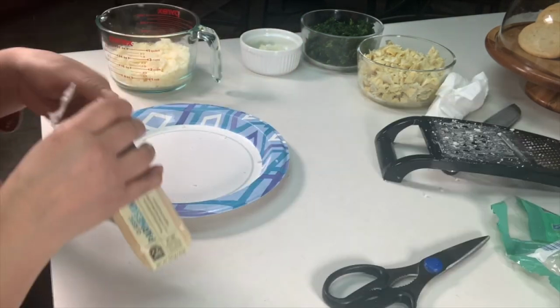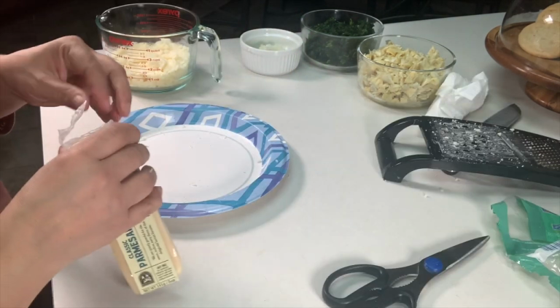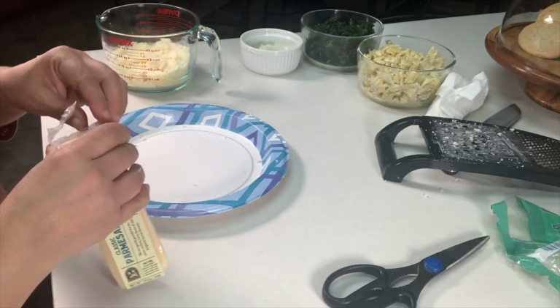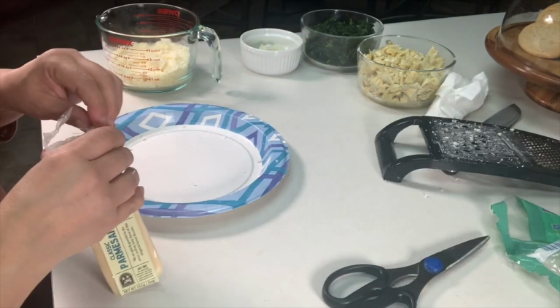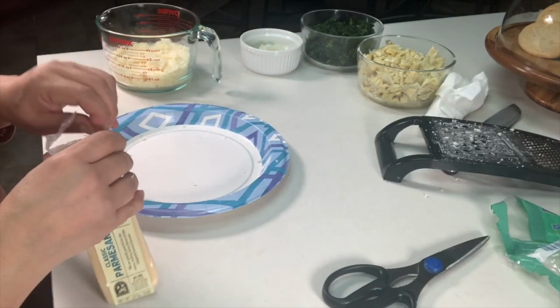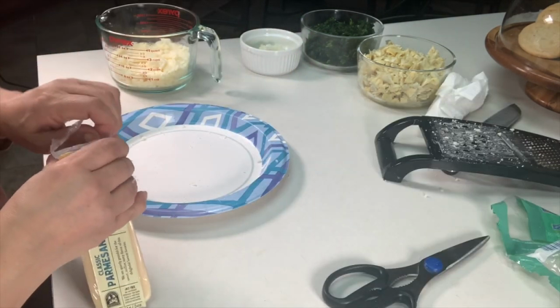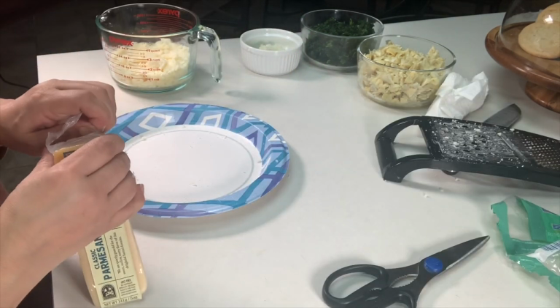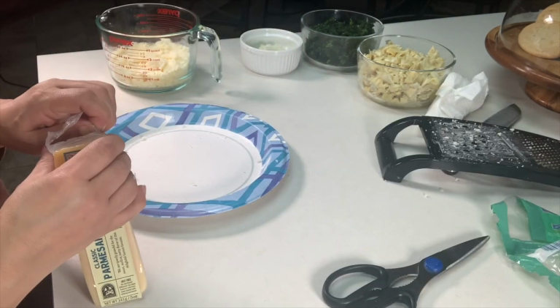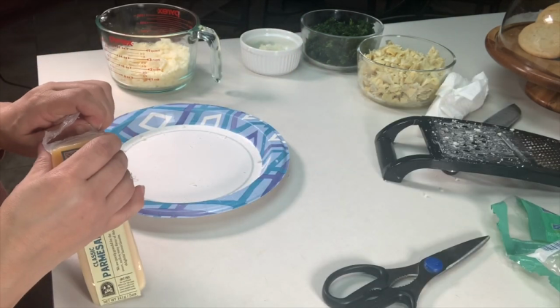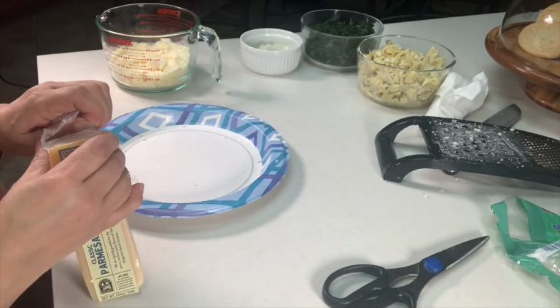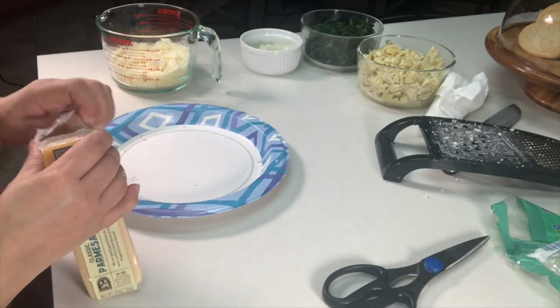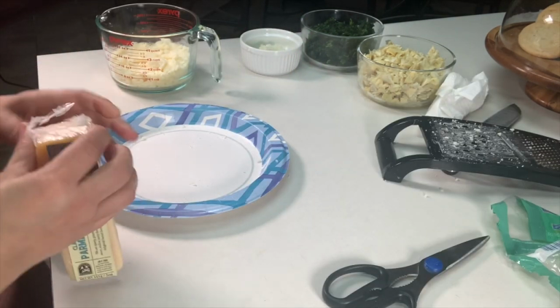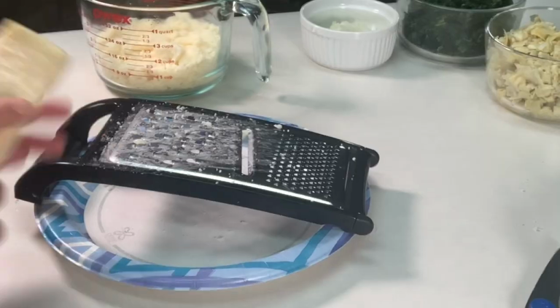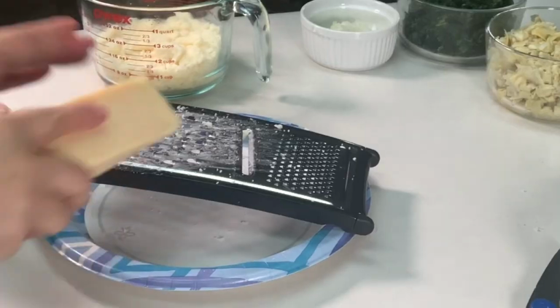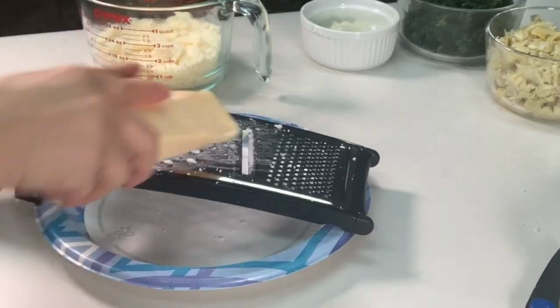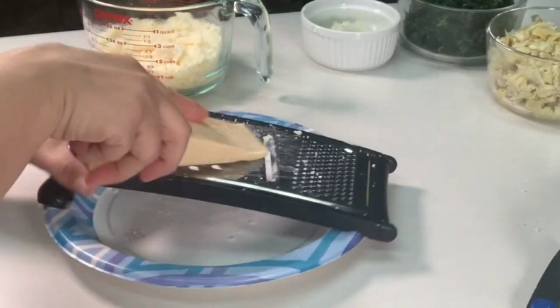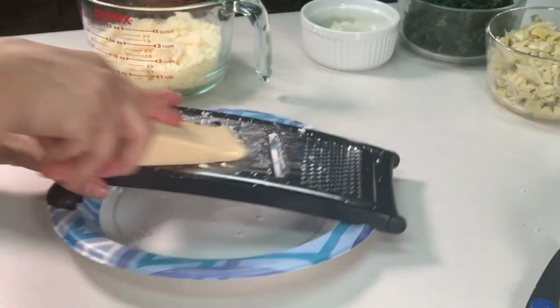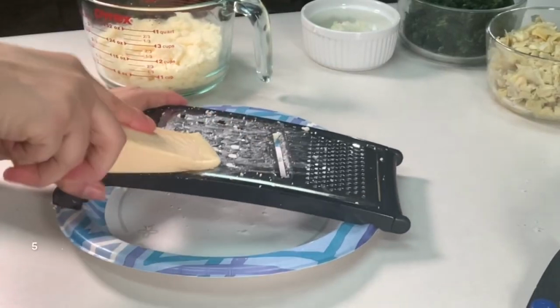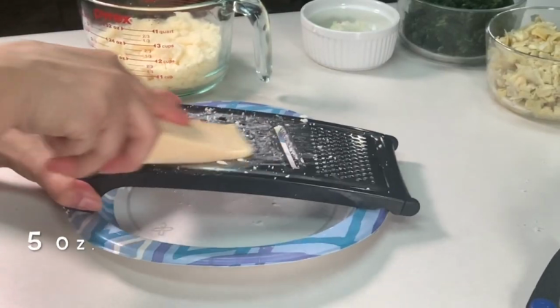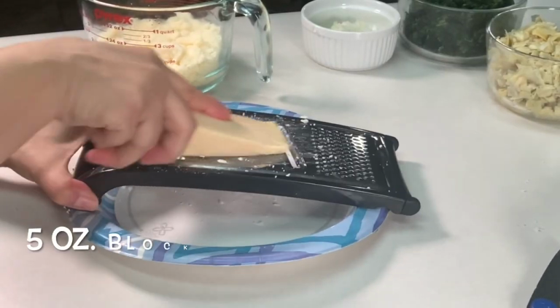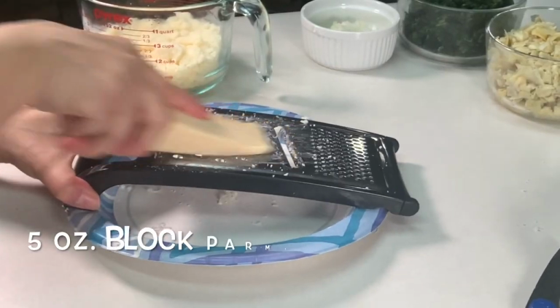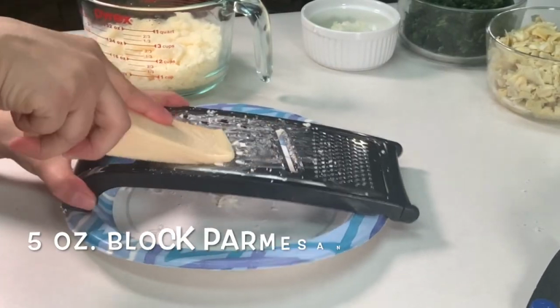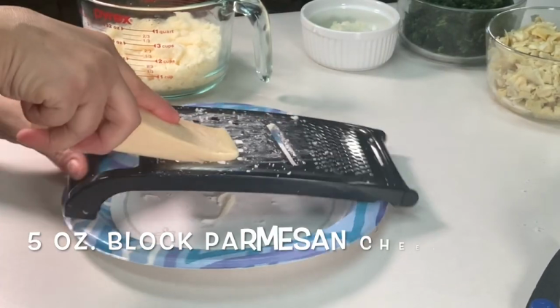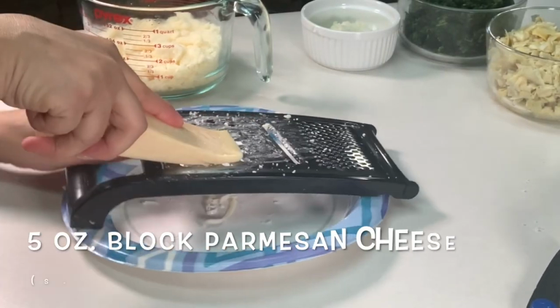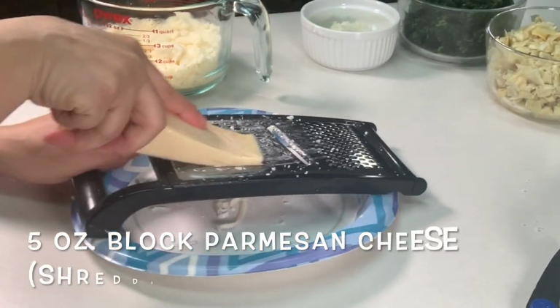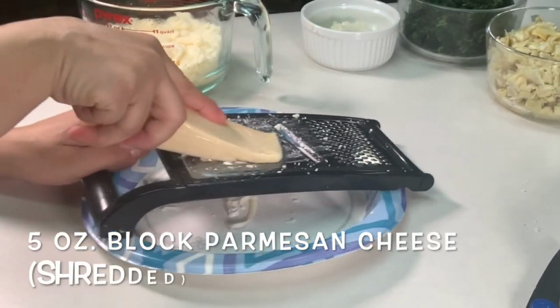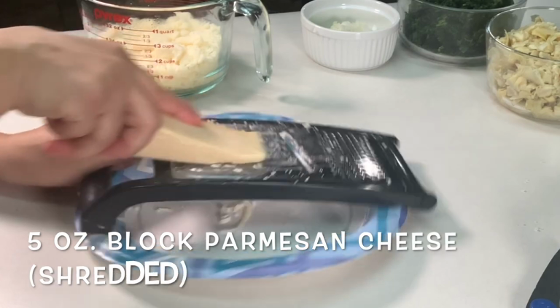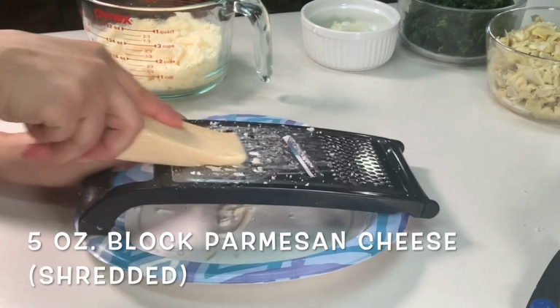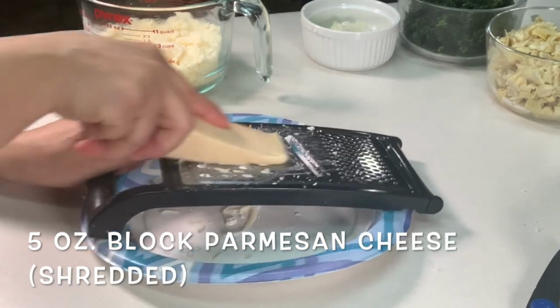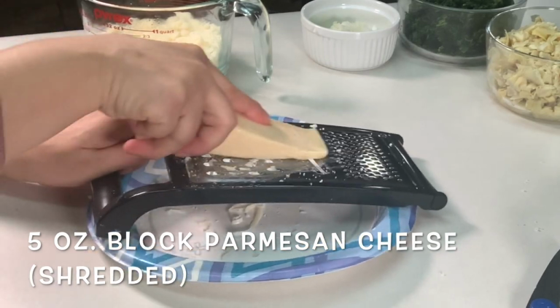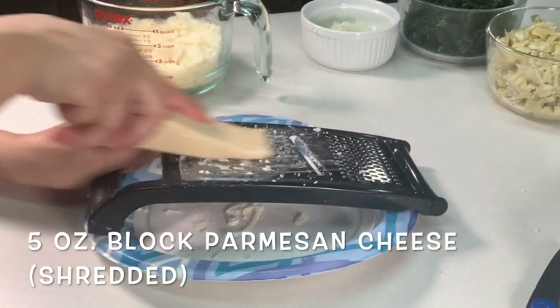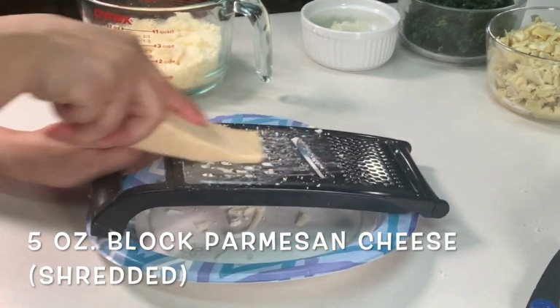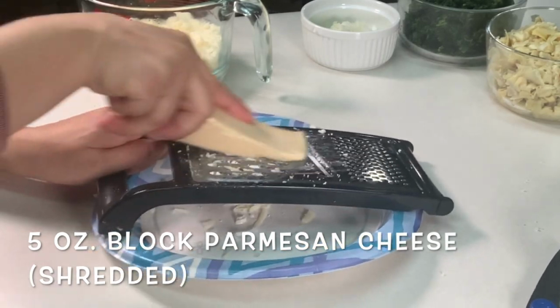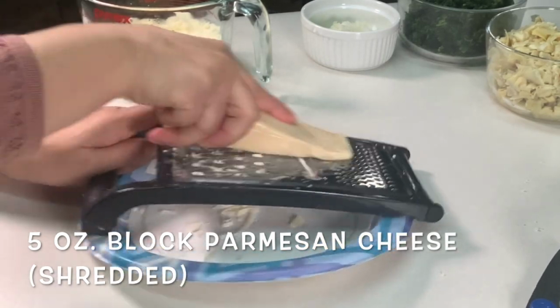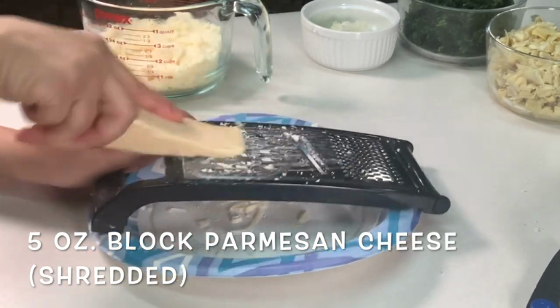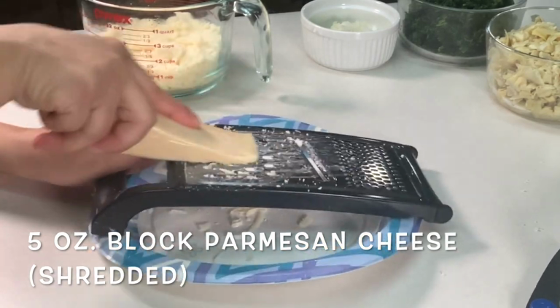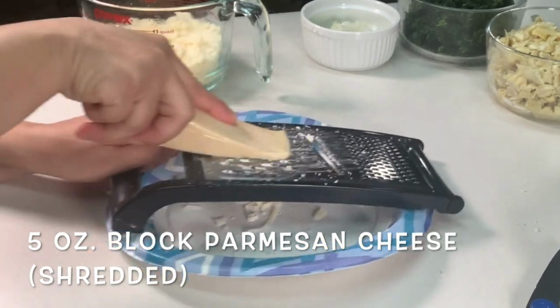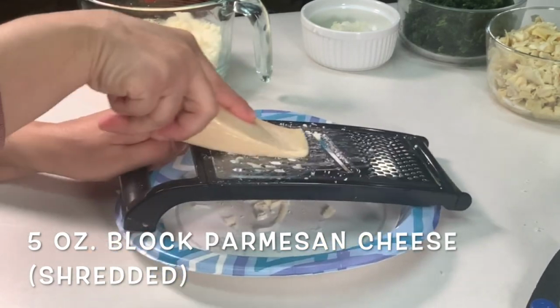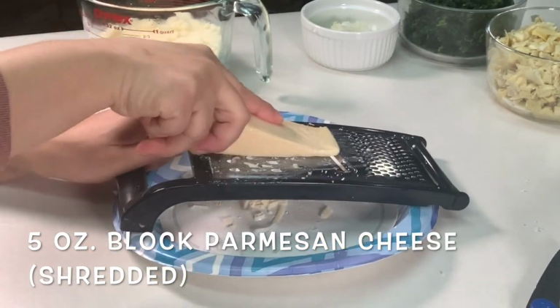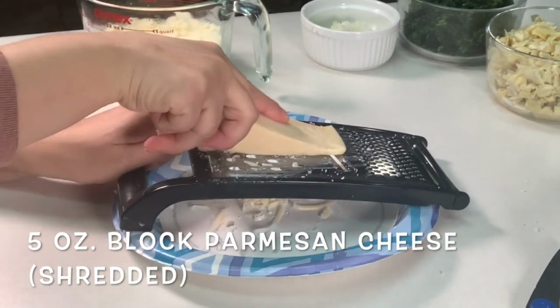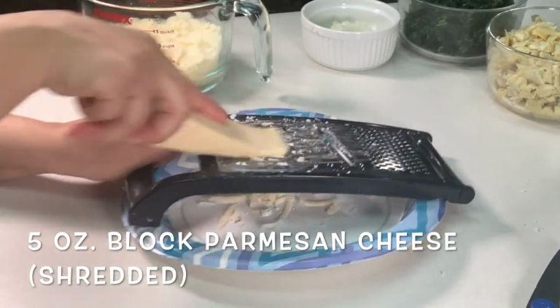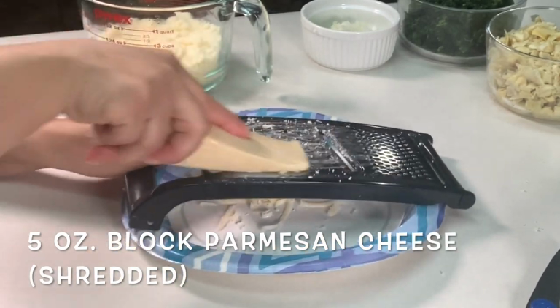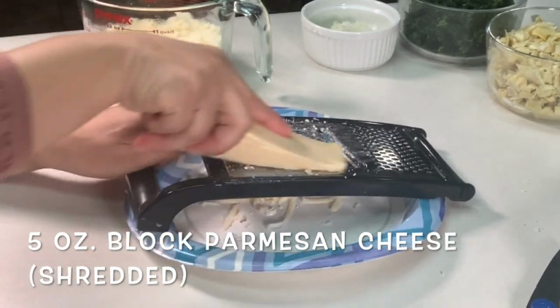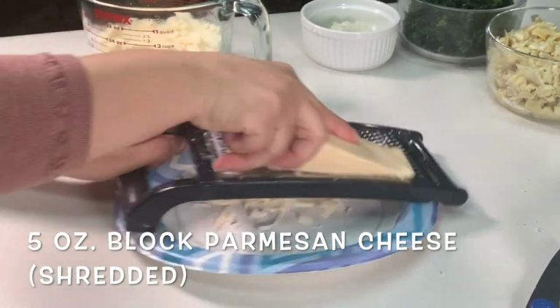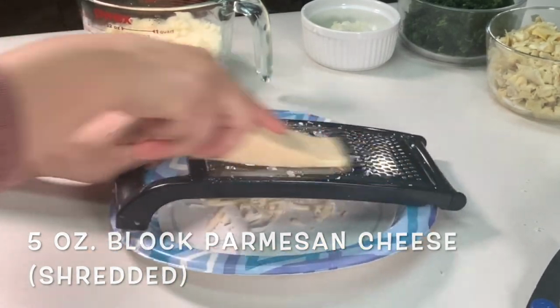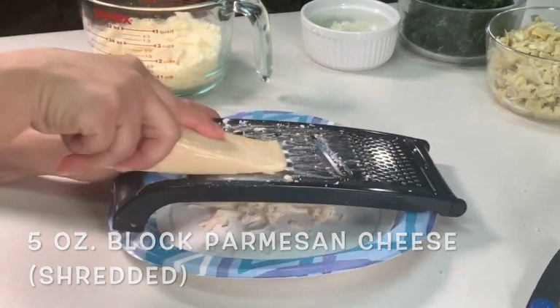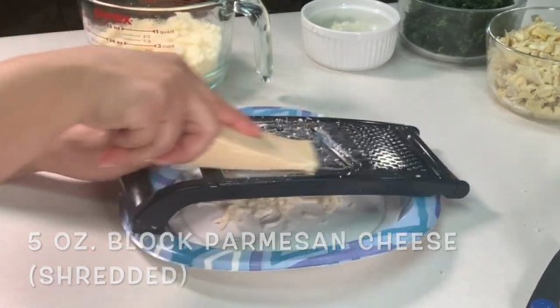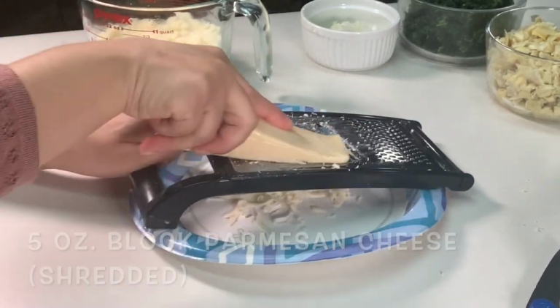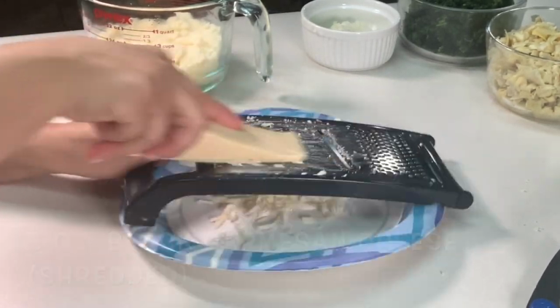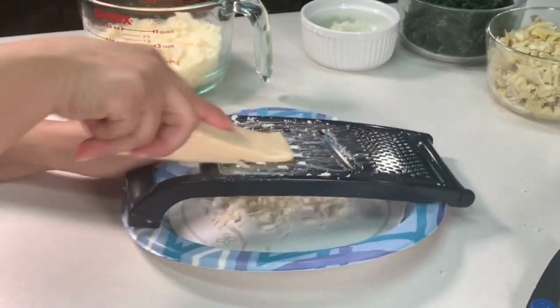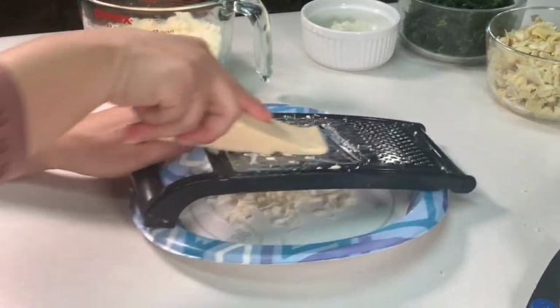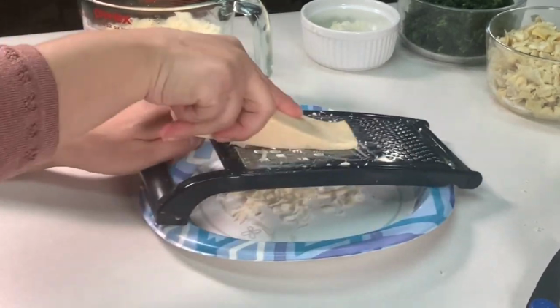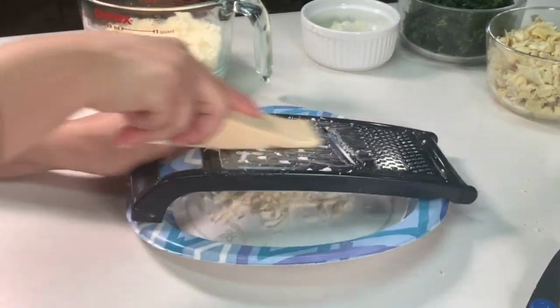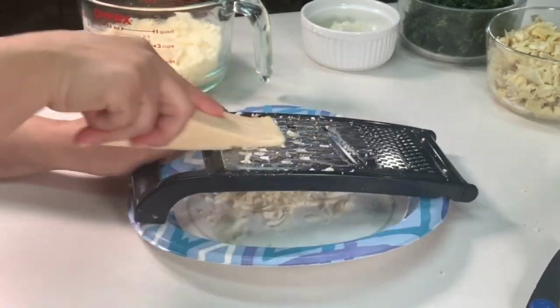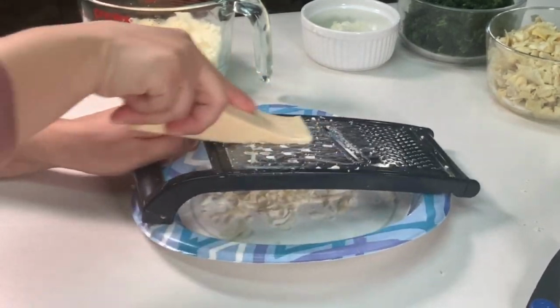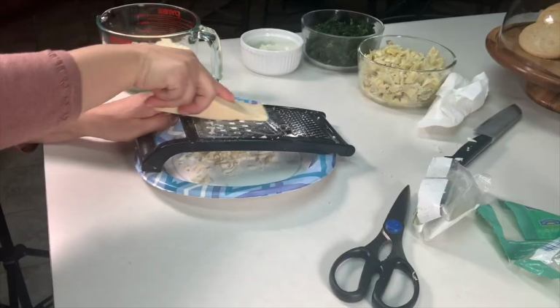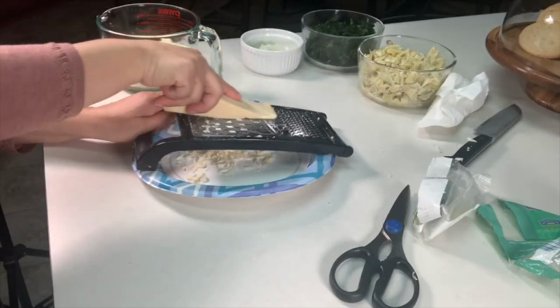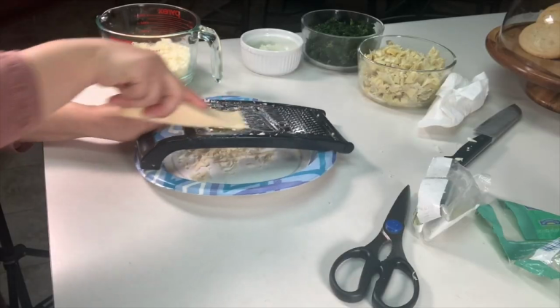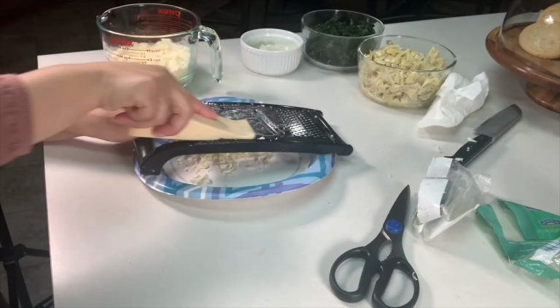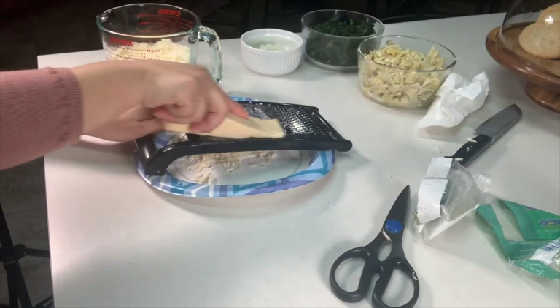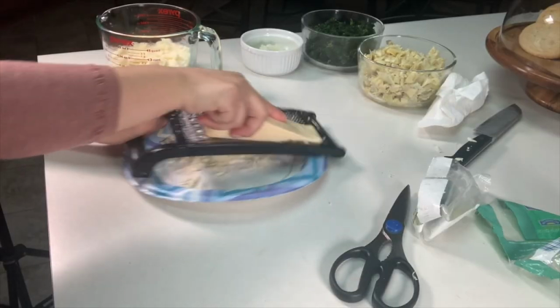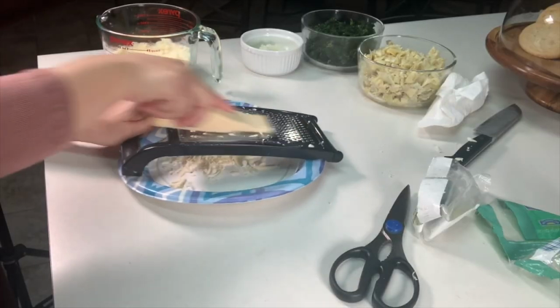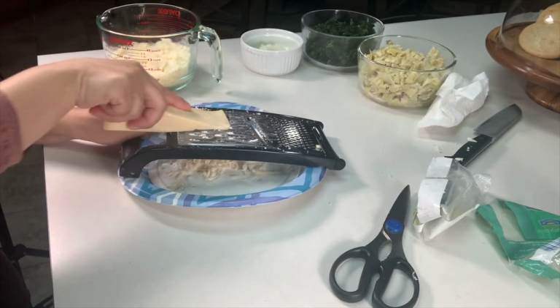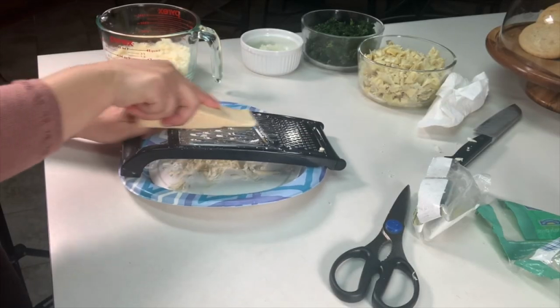Over here I've got parmesan cheese. This is a five ounce block of cheese and I'm going to go ahead and shred the whole thing as well.